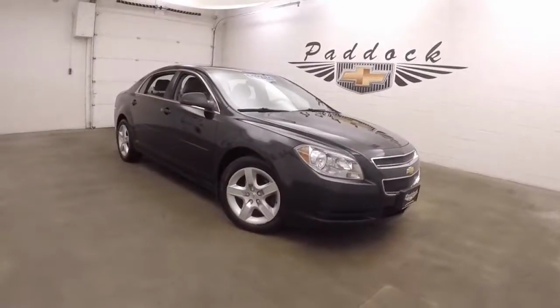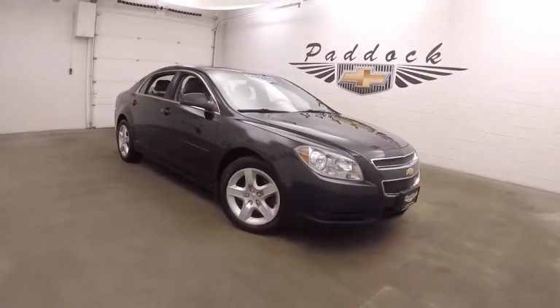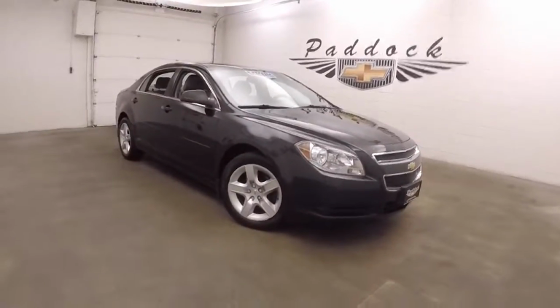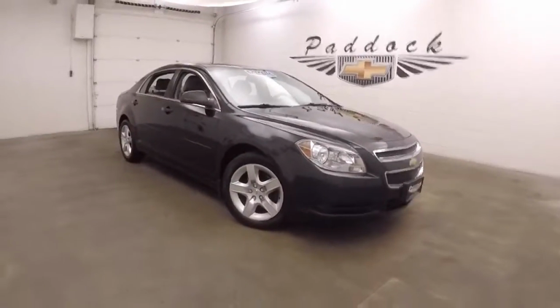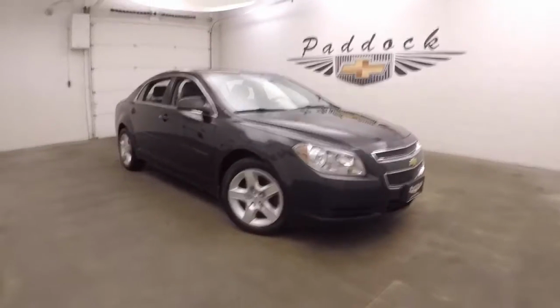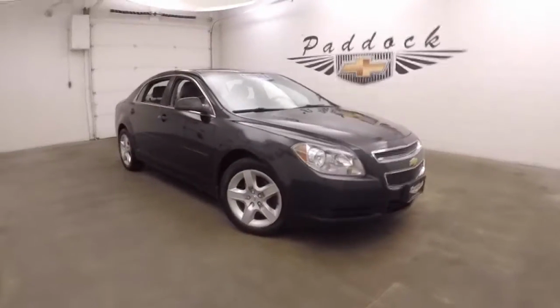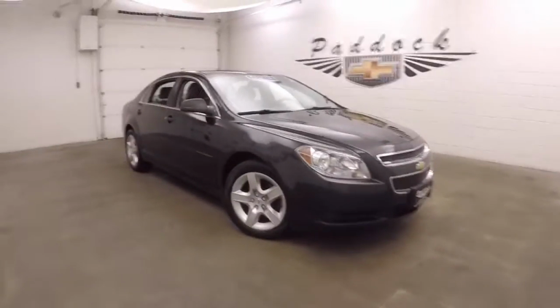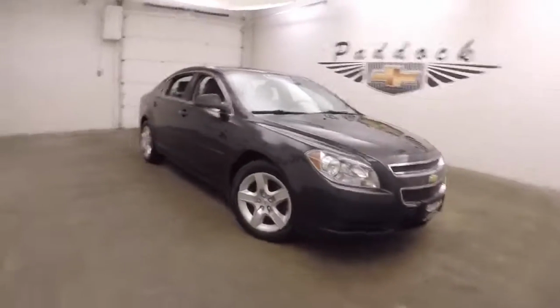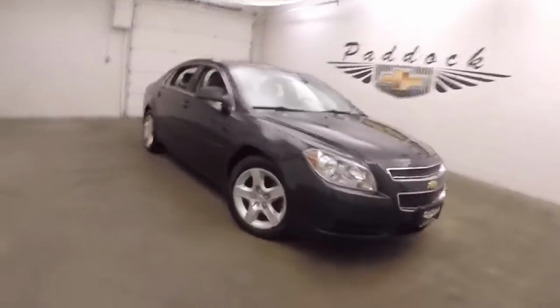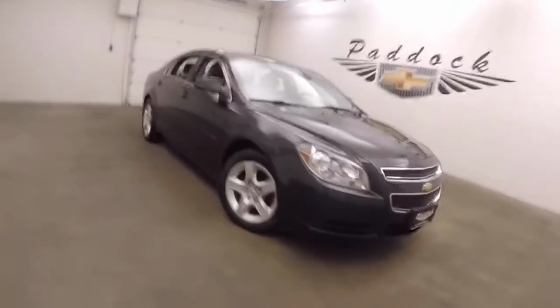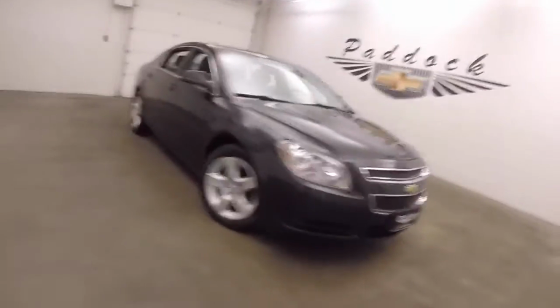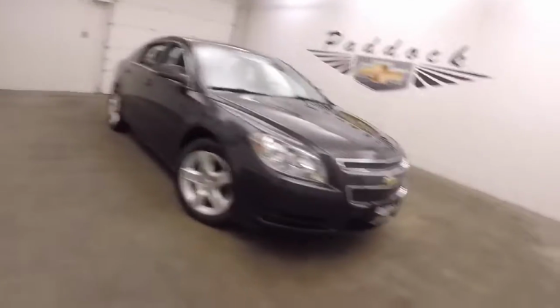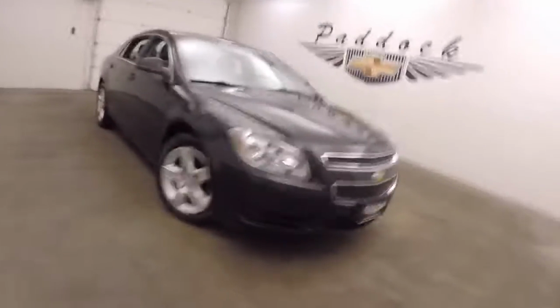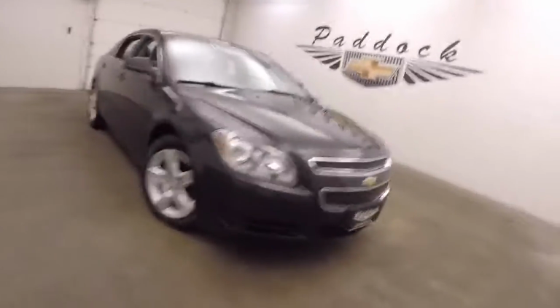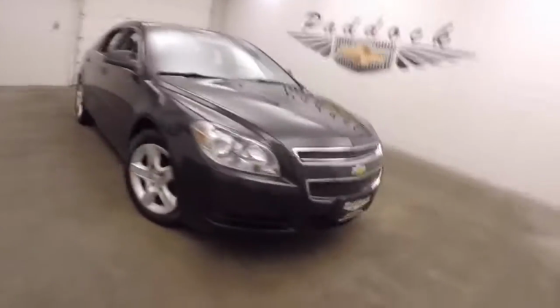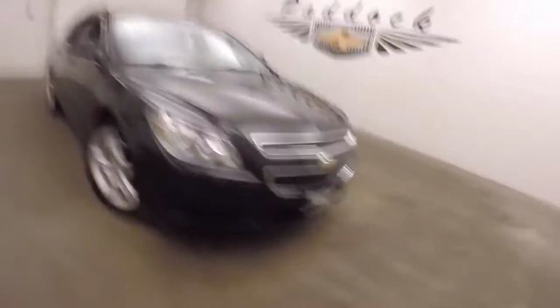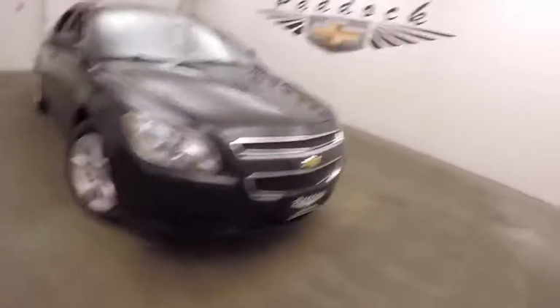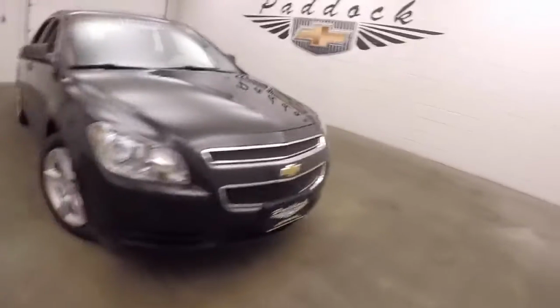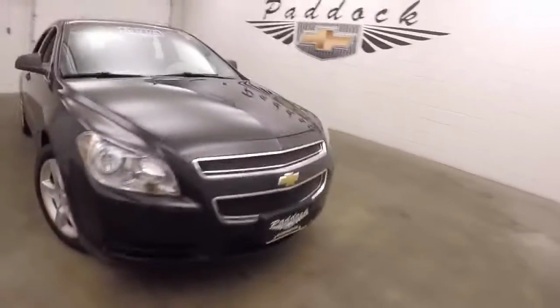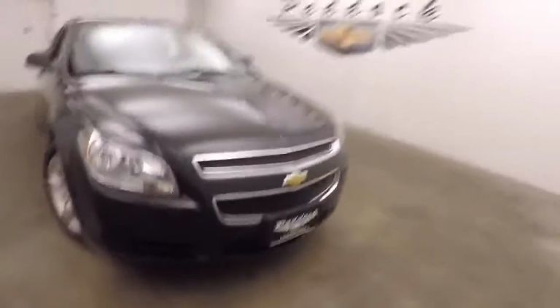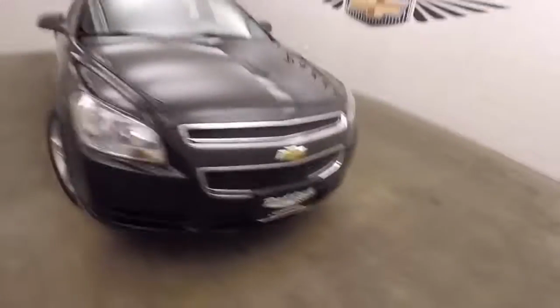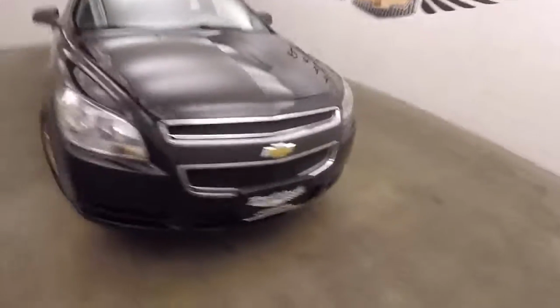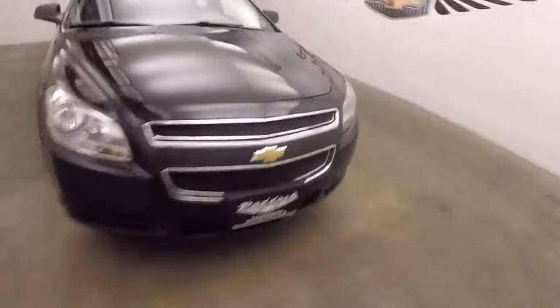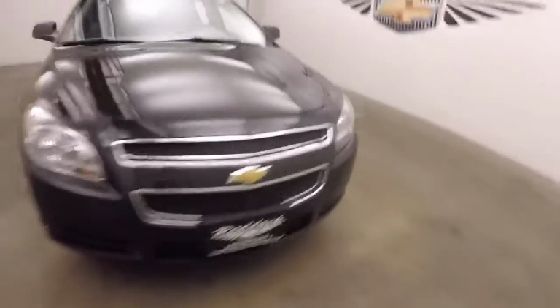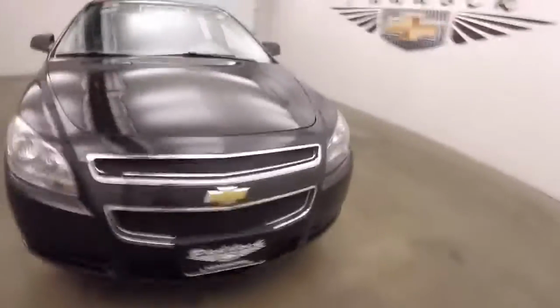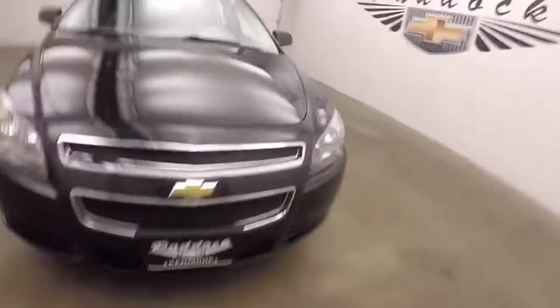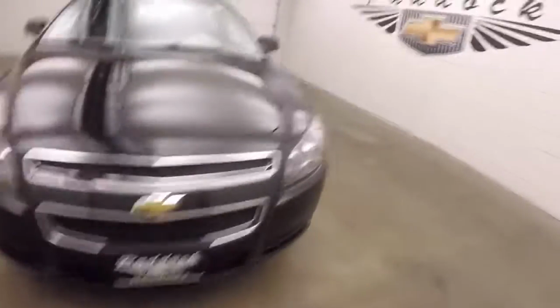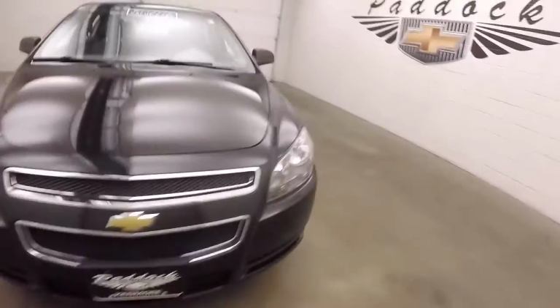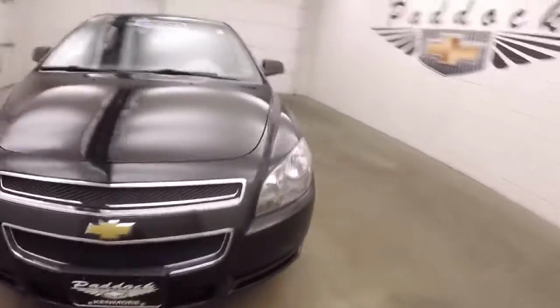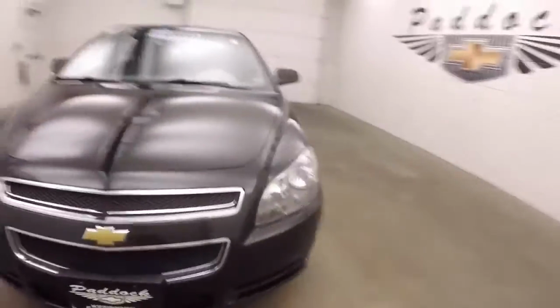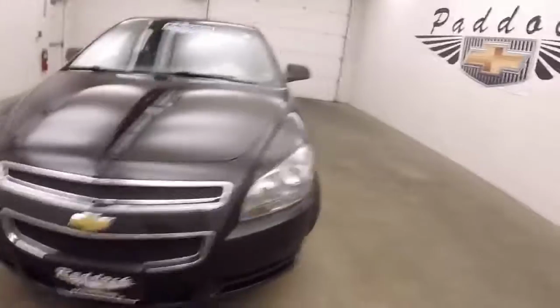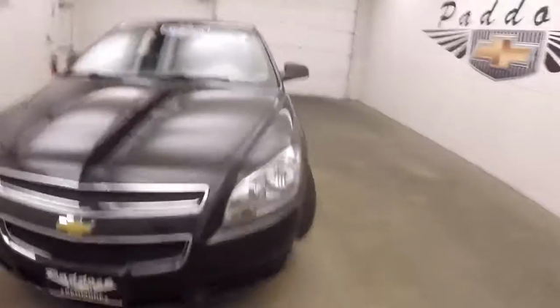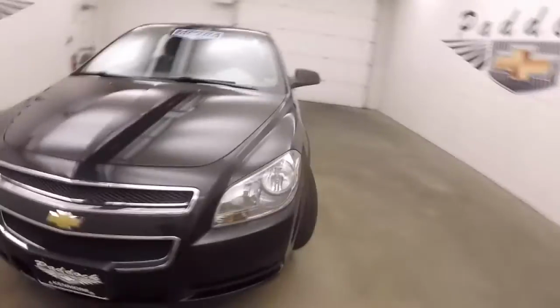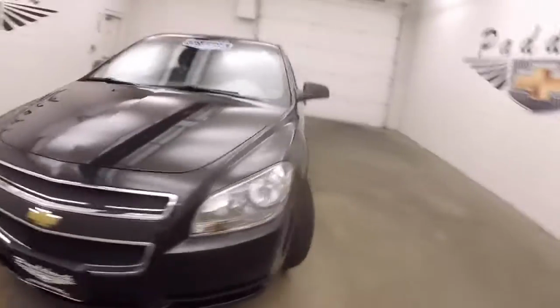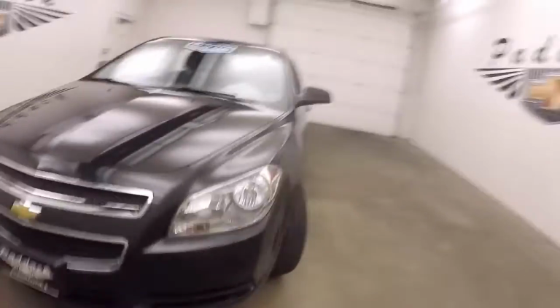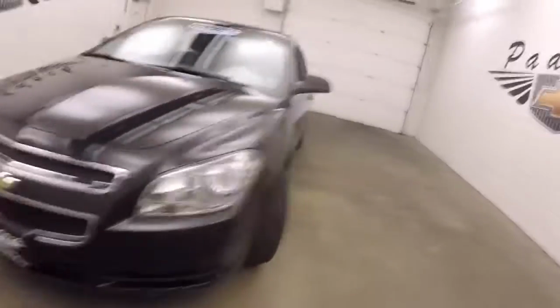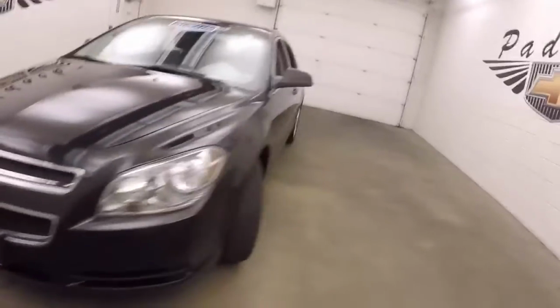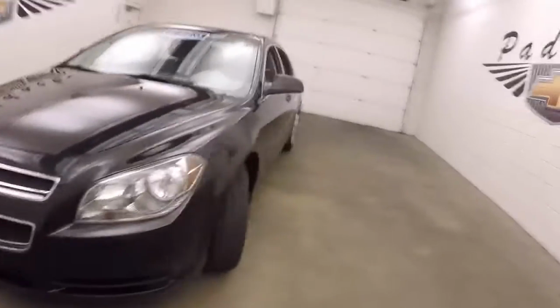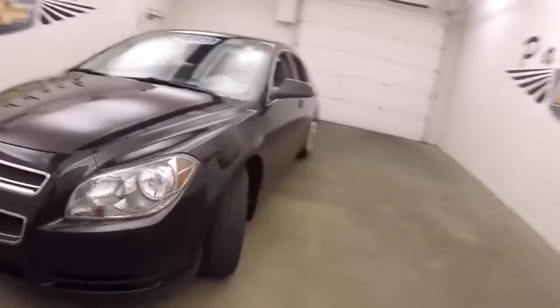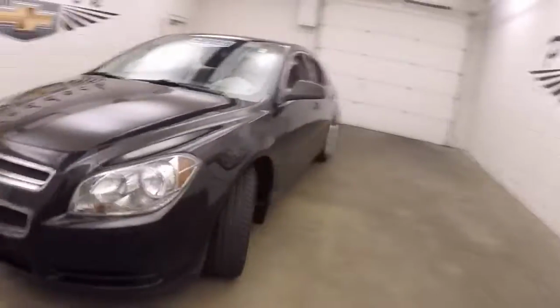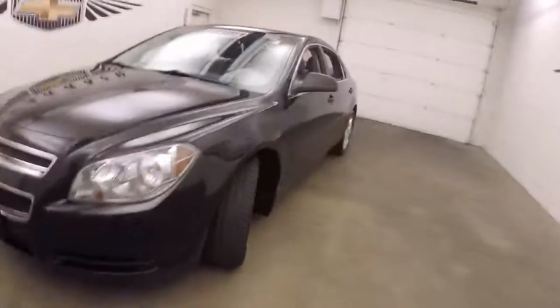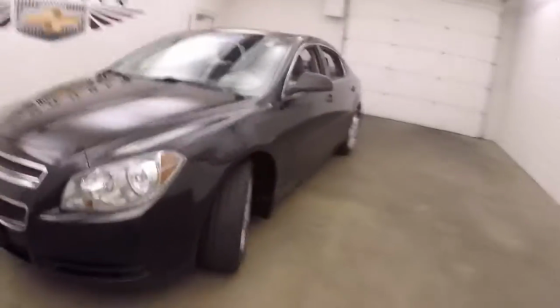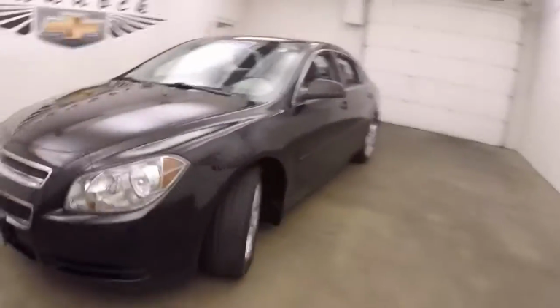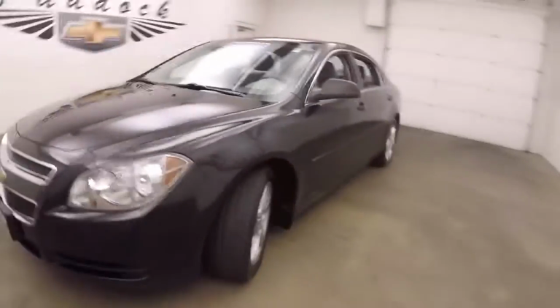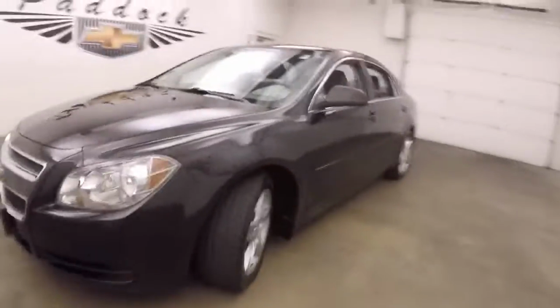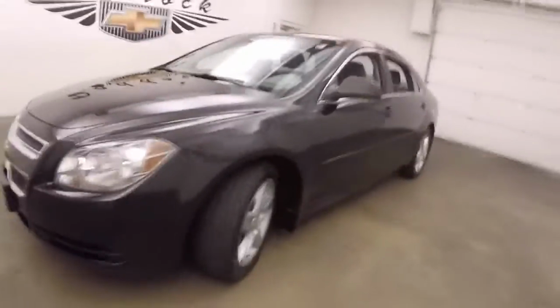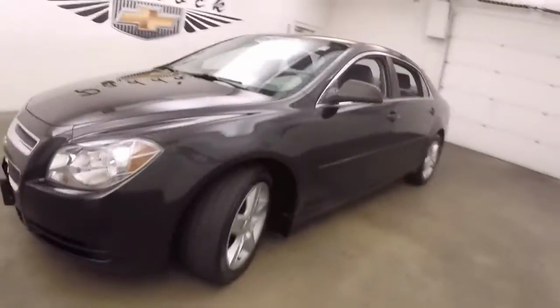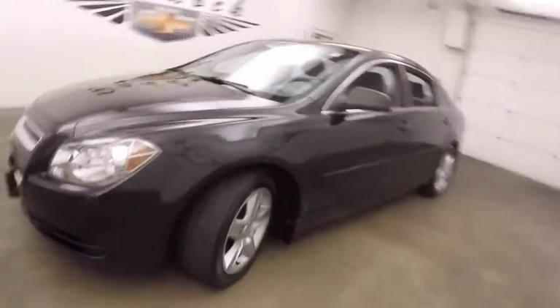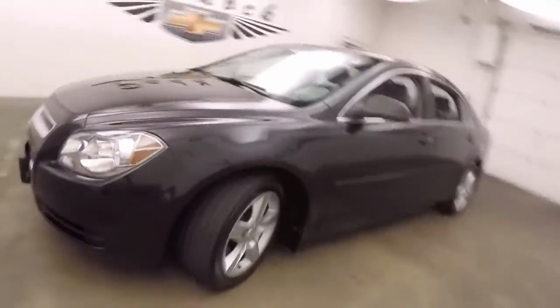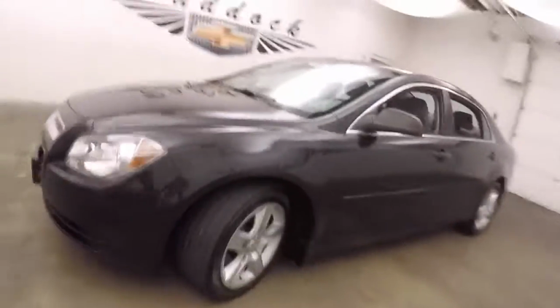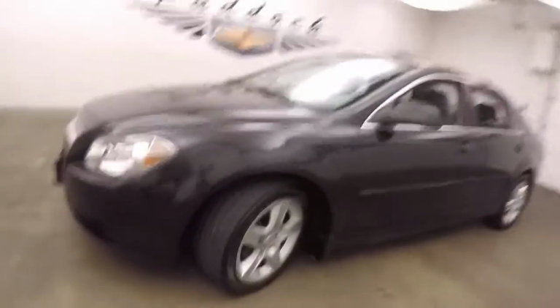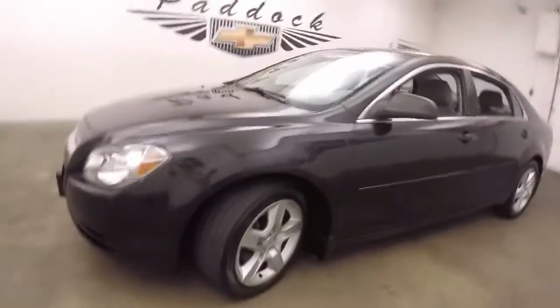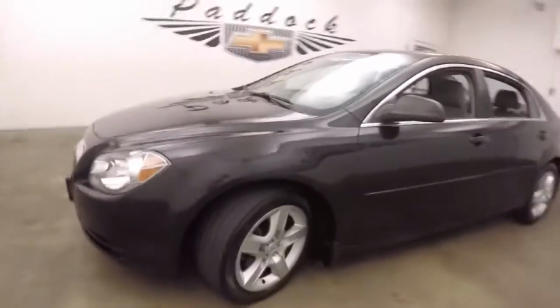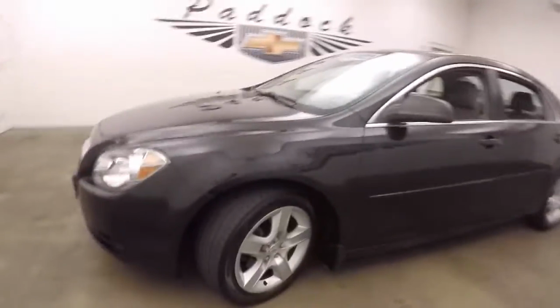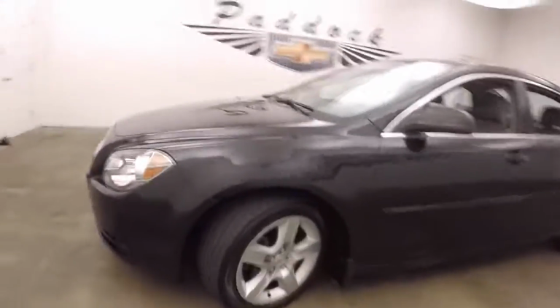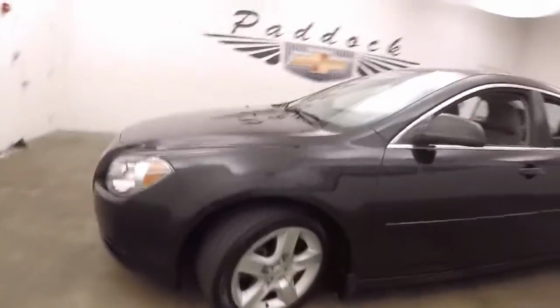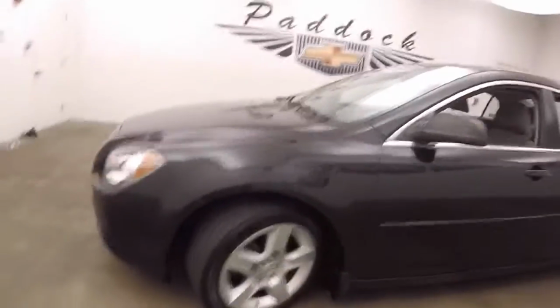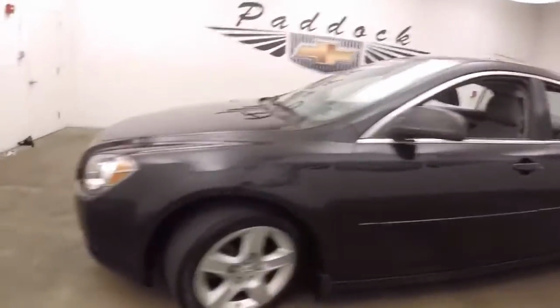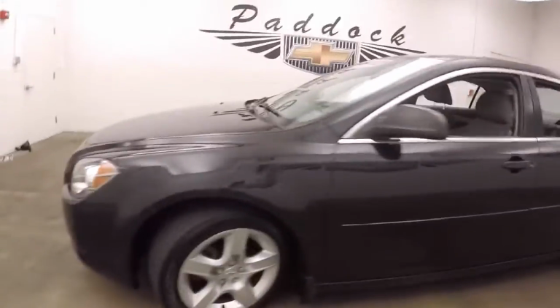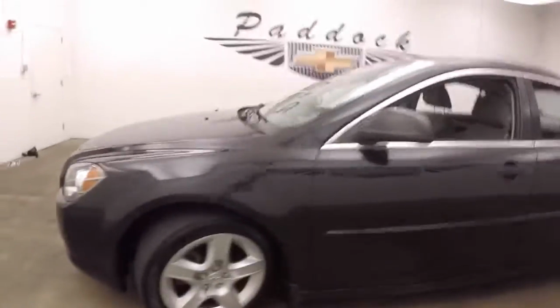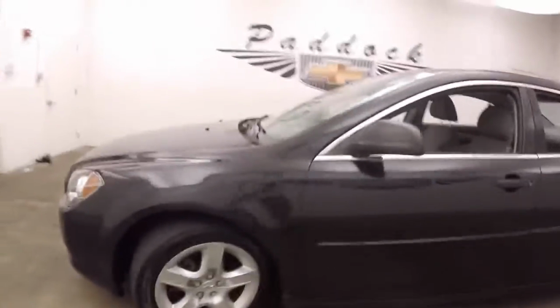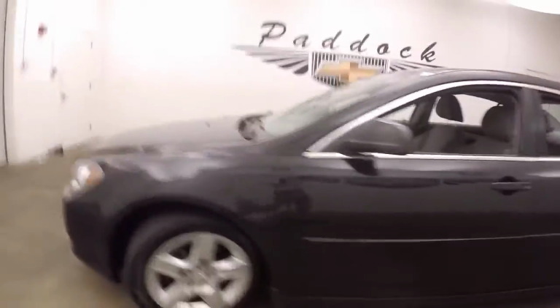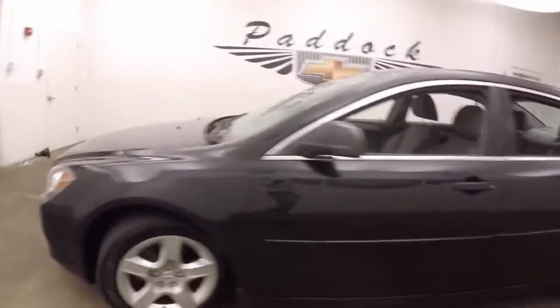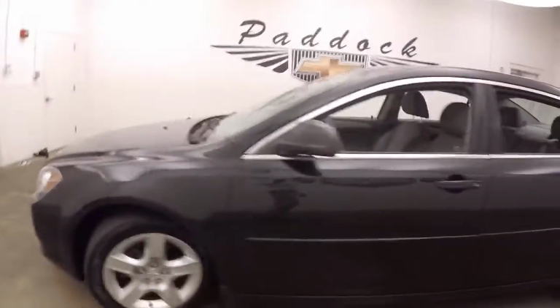2012 Chevy Malibu, black granite paint, steel wheels with silver covers, decent tires.